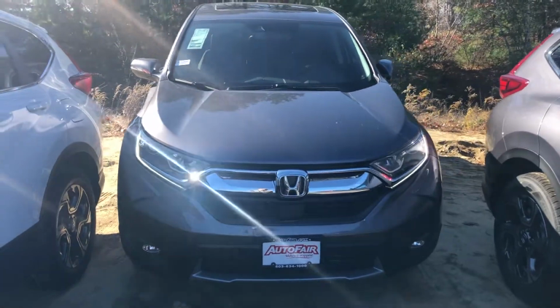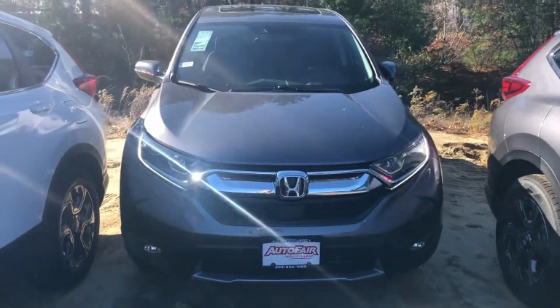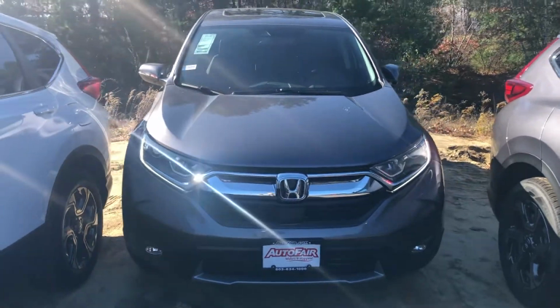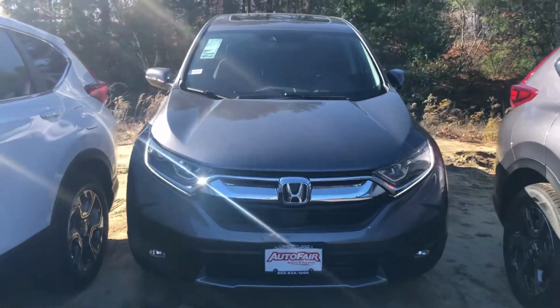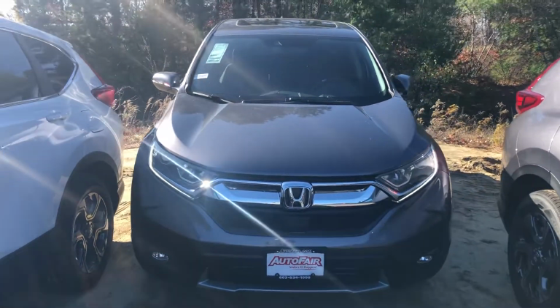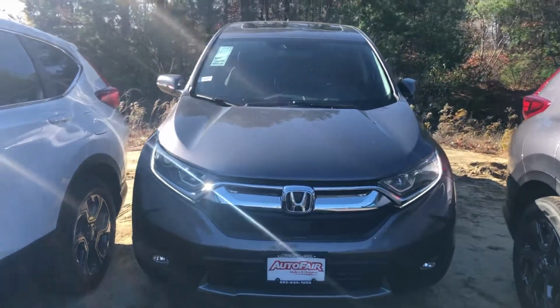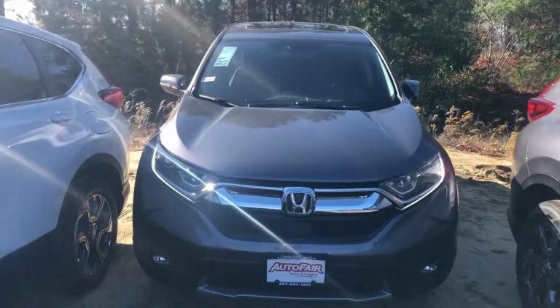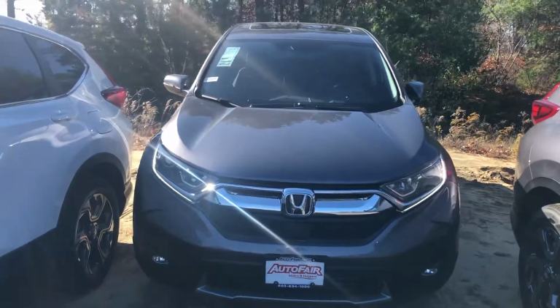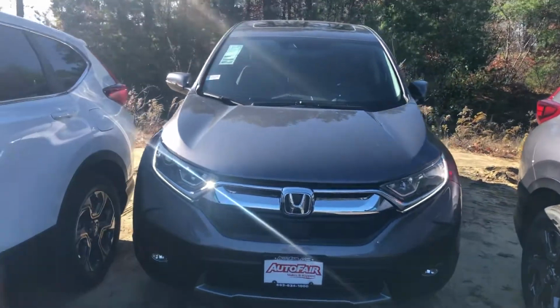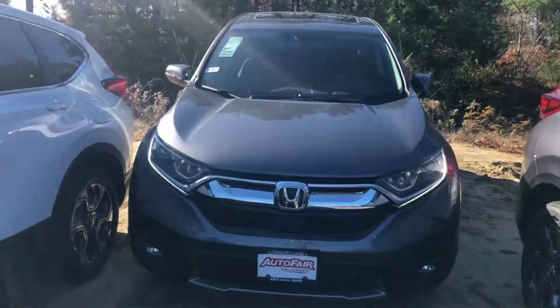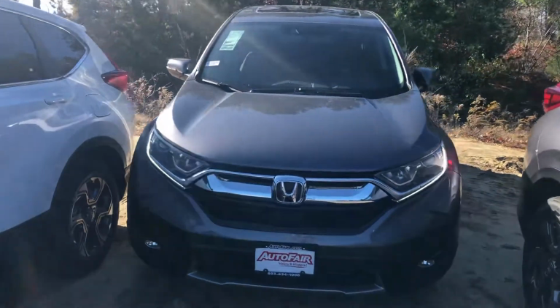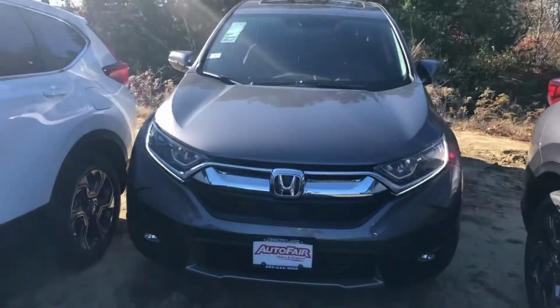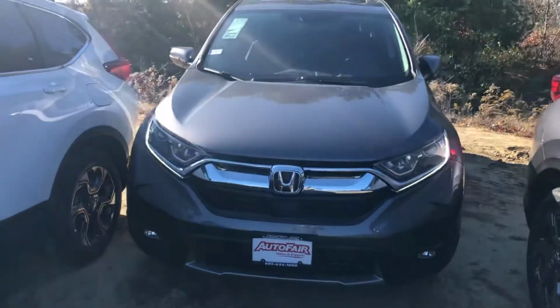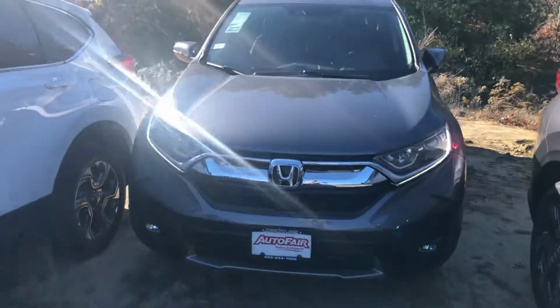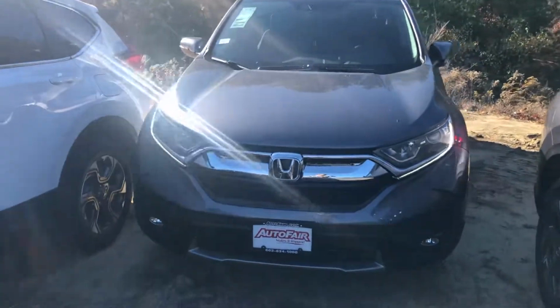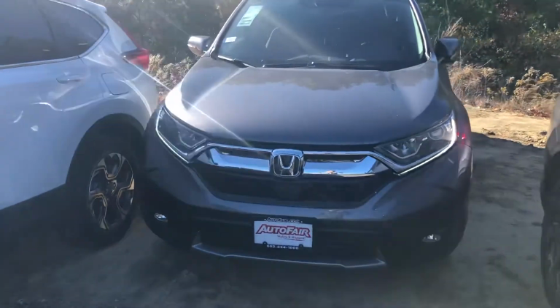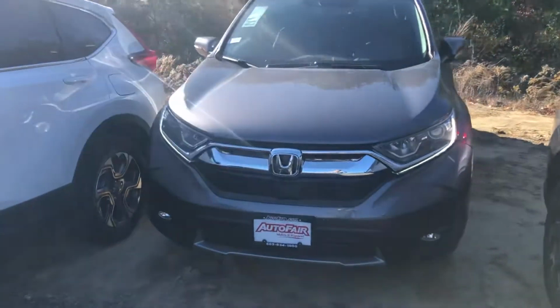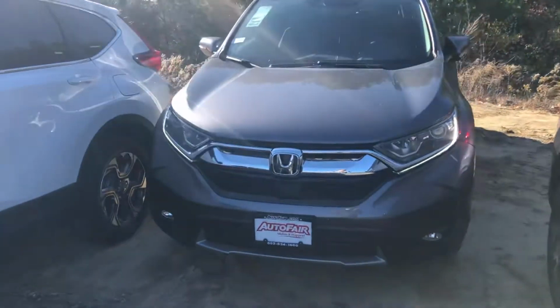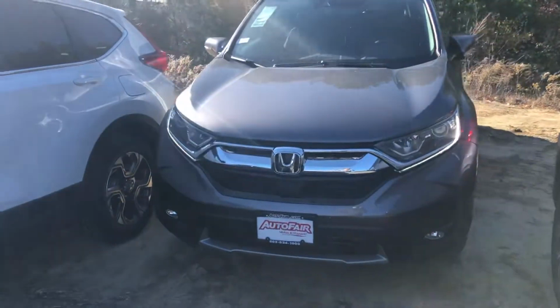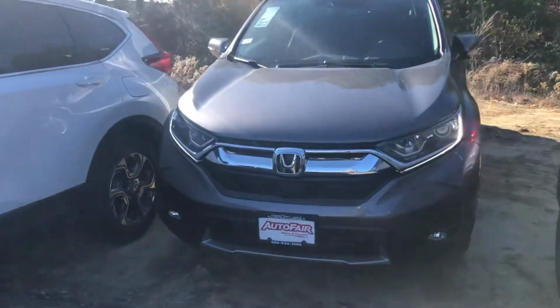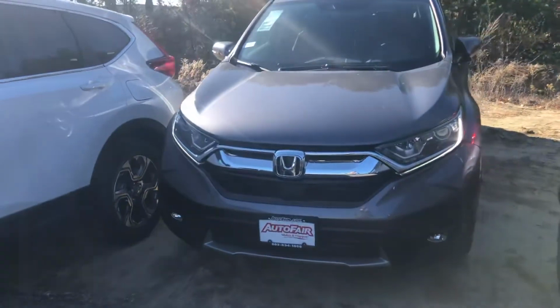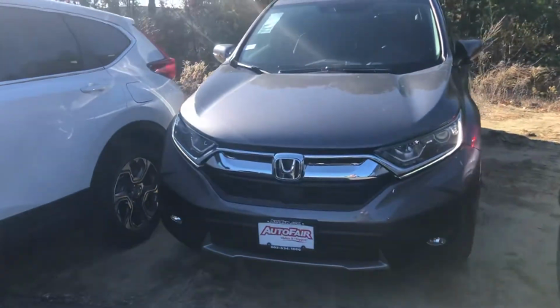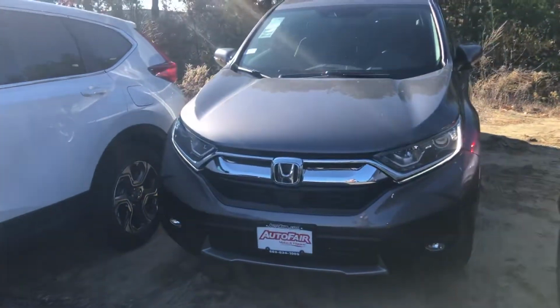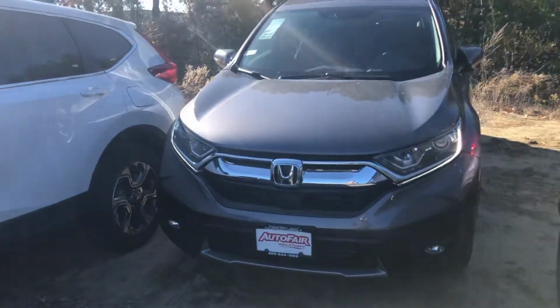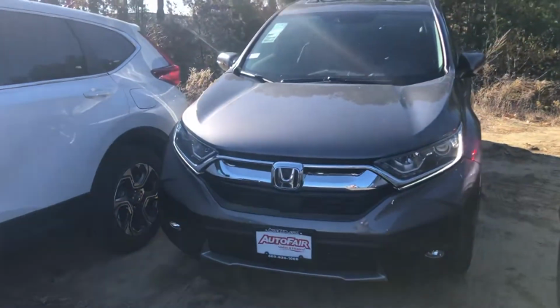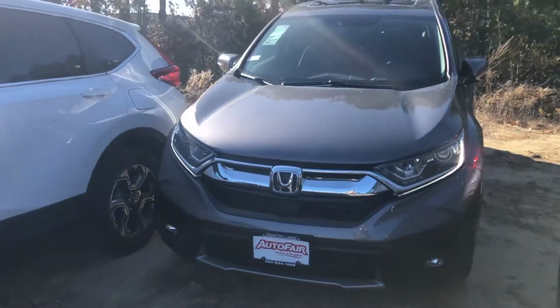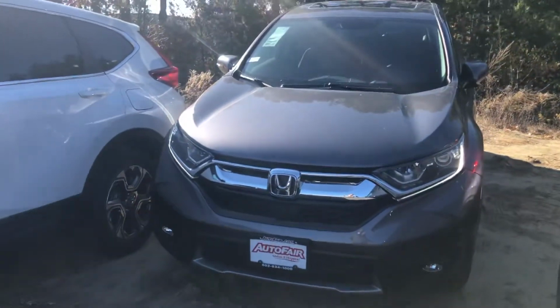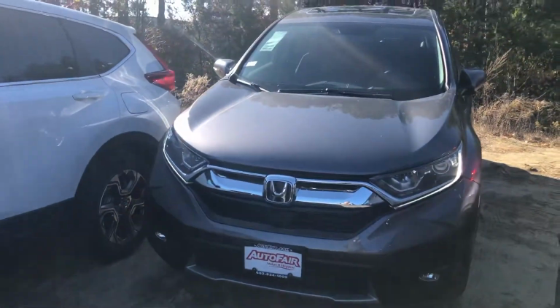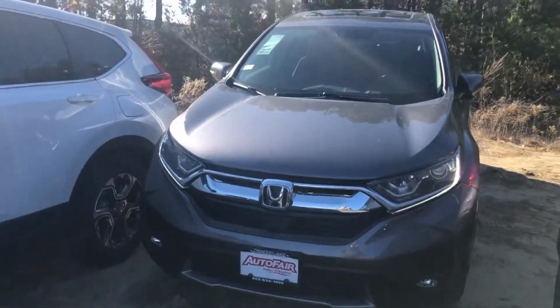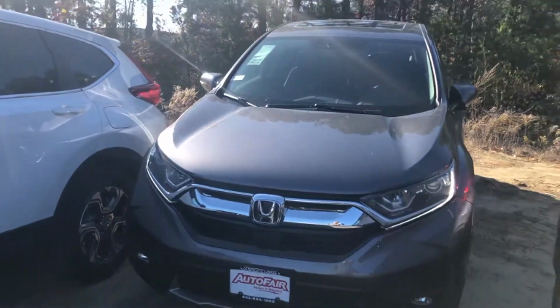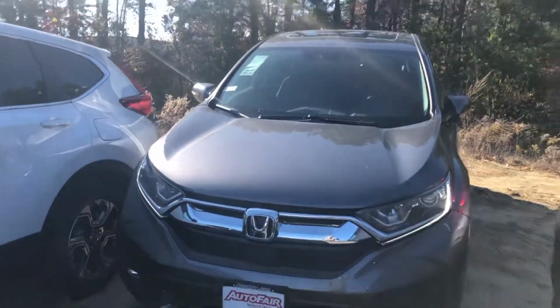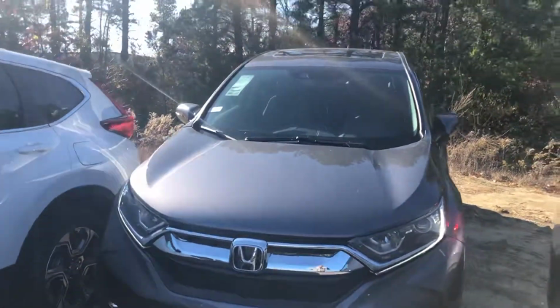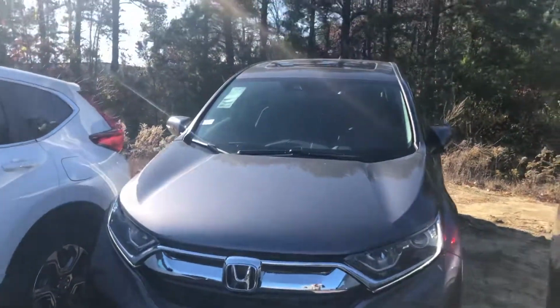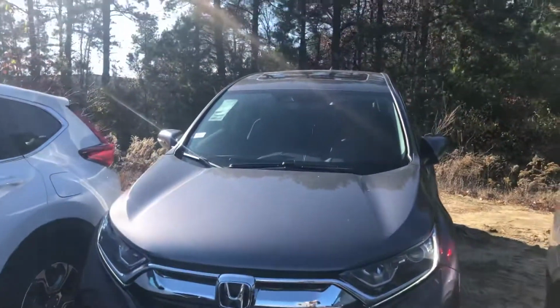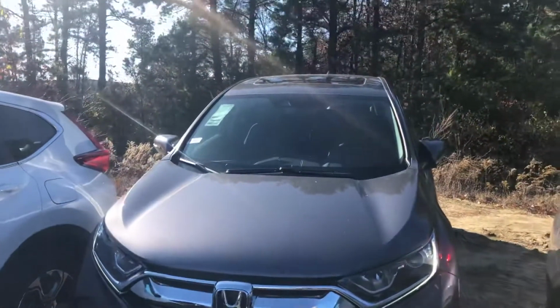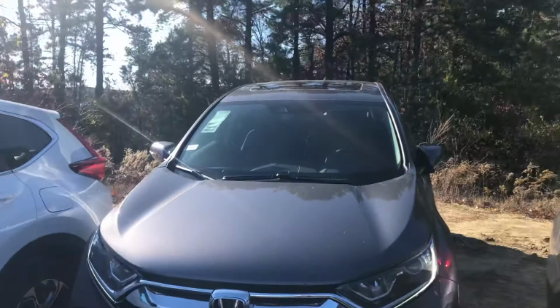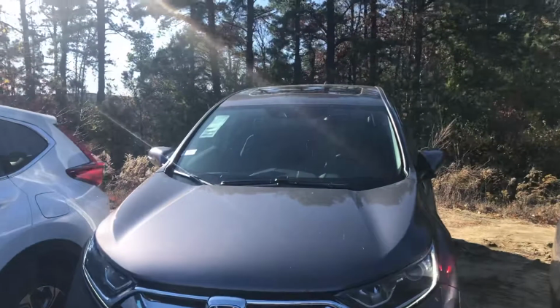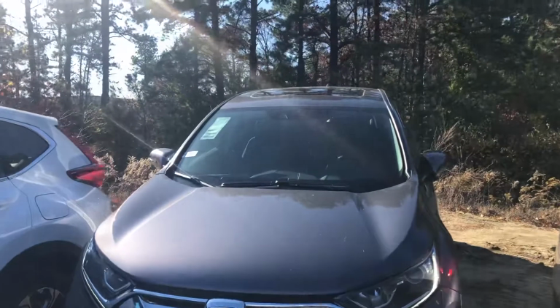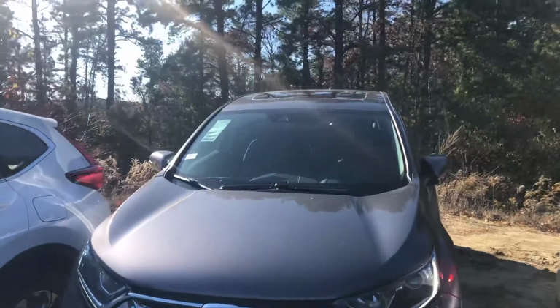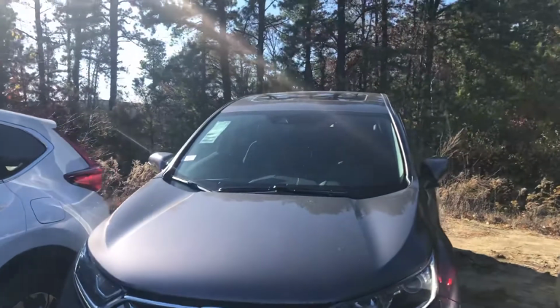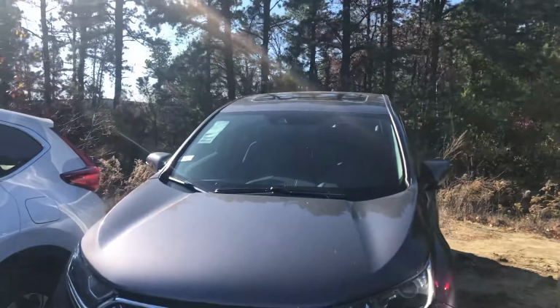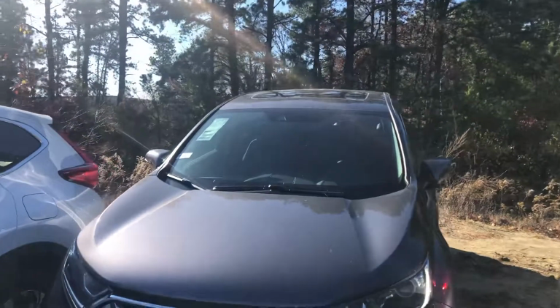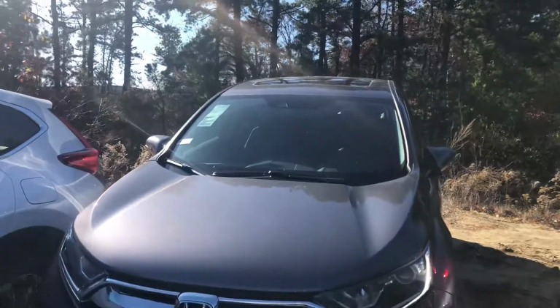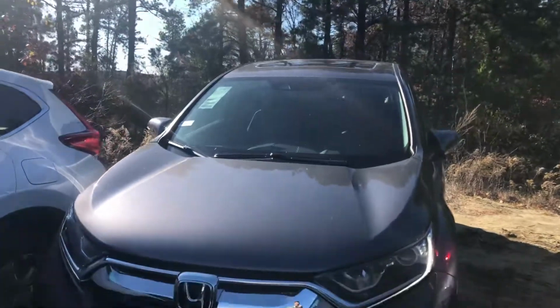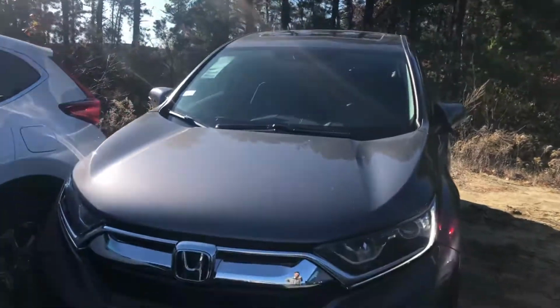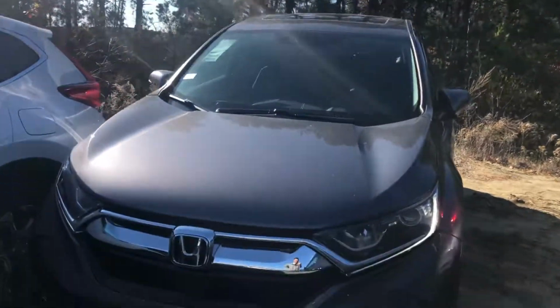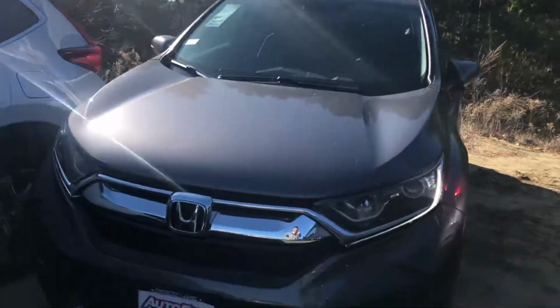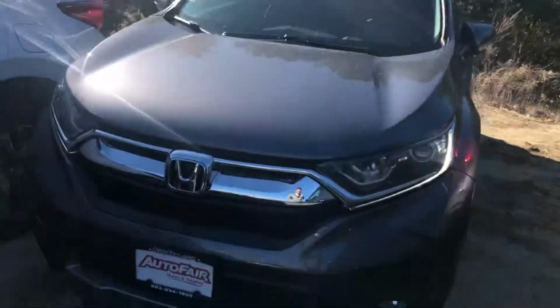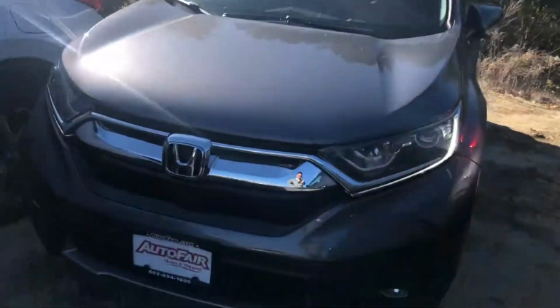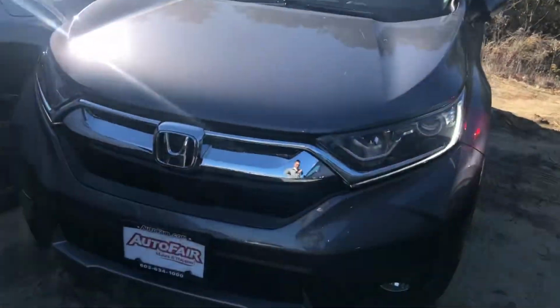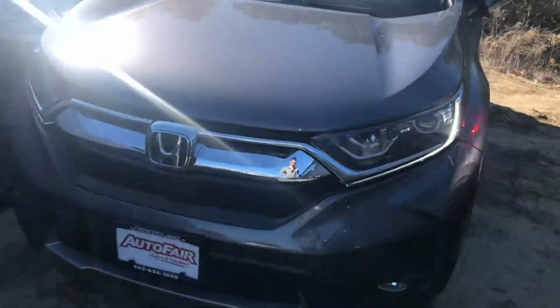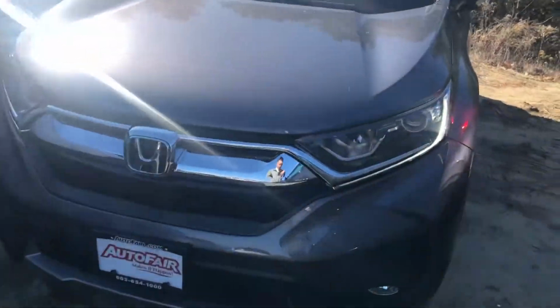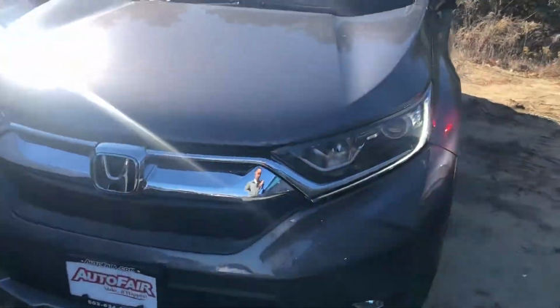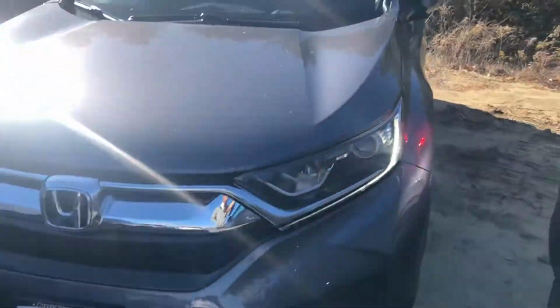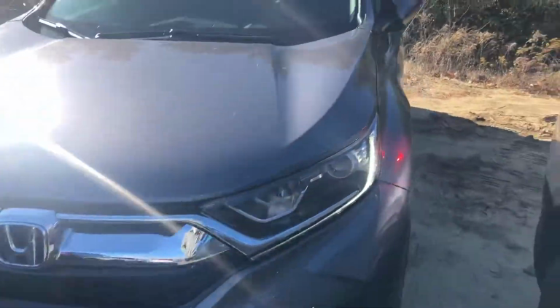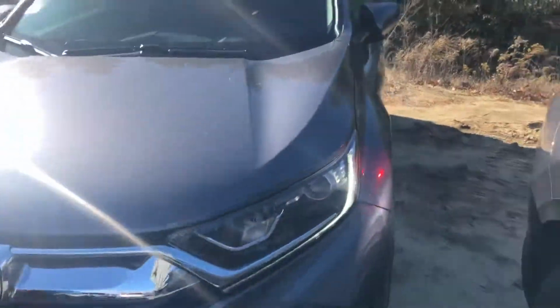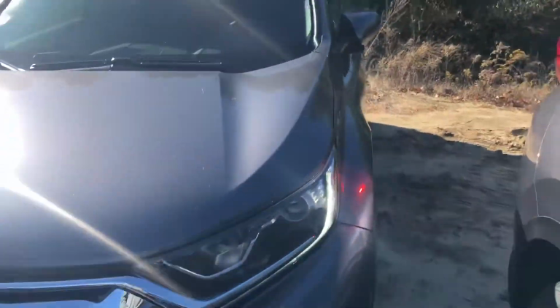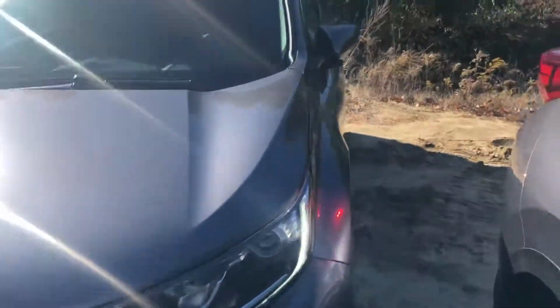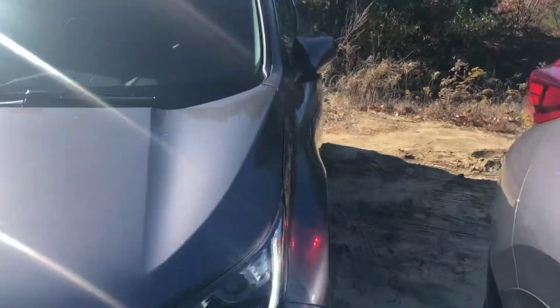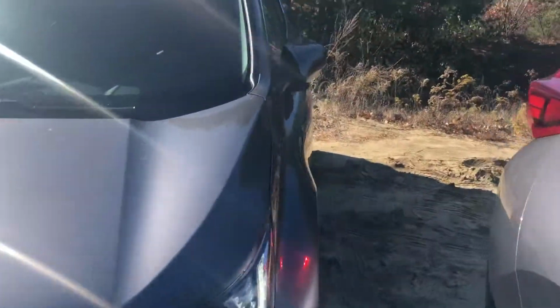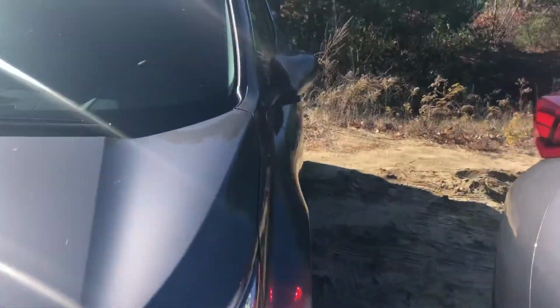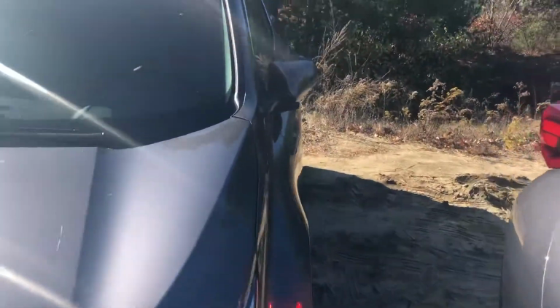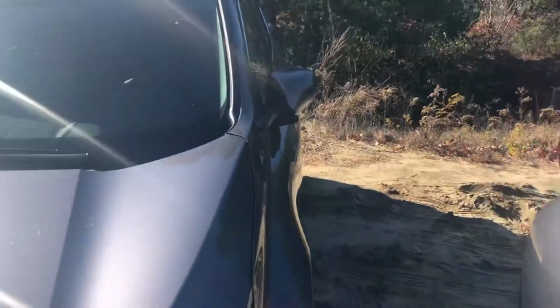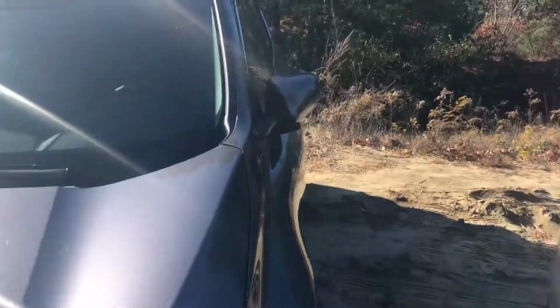Hey Adam, this is Keith from AutoFair Honda. Just wanted to give you a brief walk around the 2019 Honda CR-V that you inquired about.